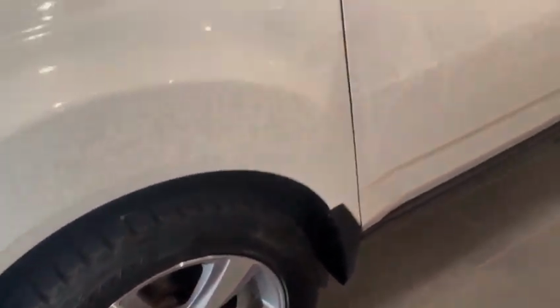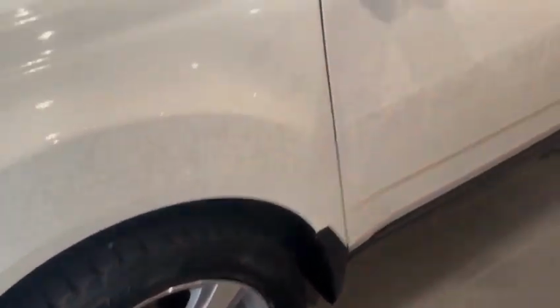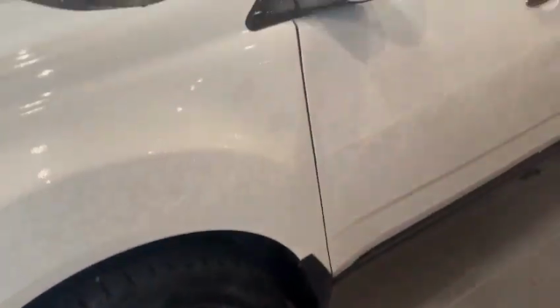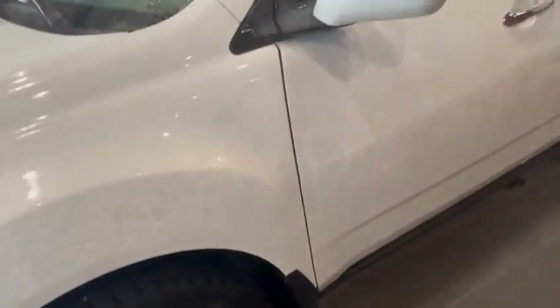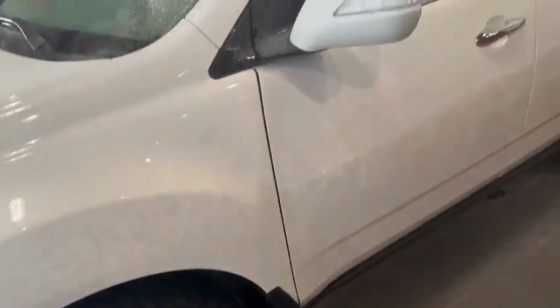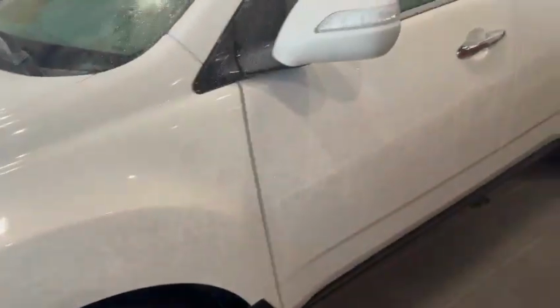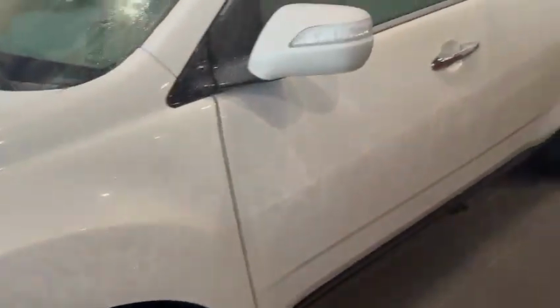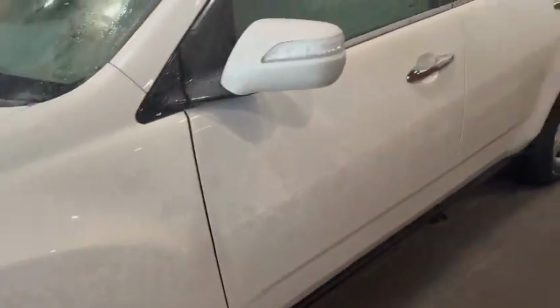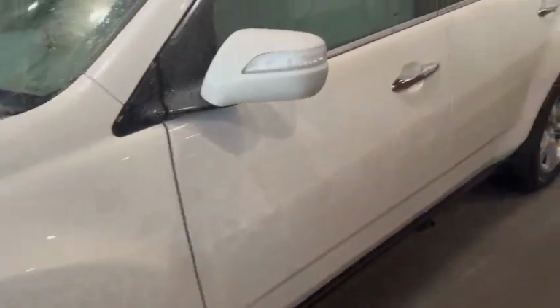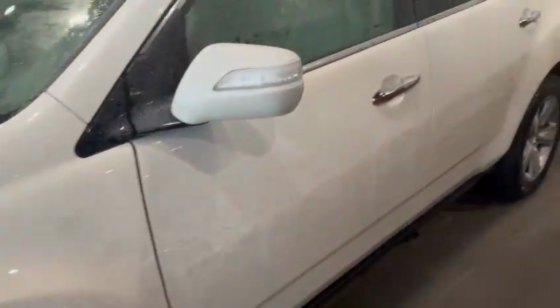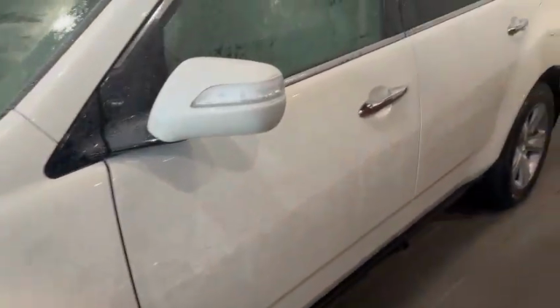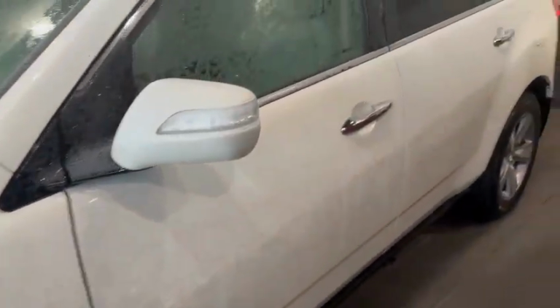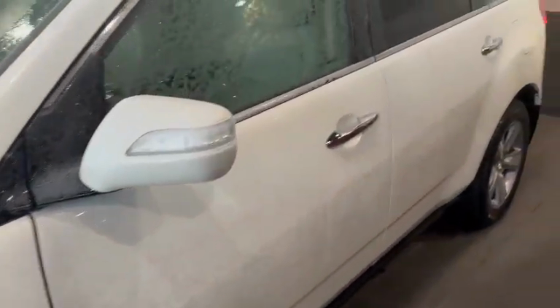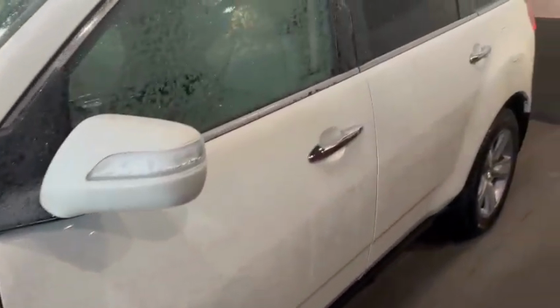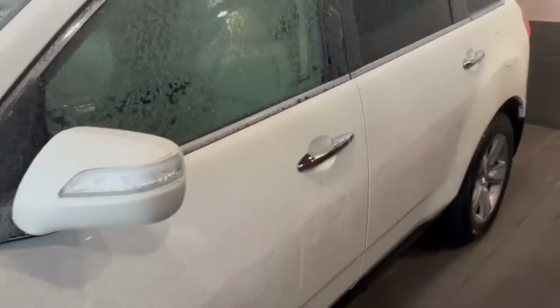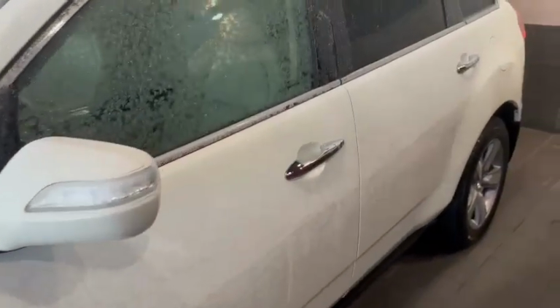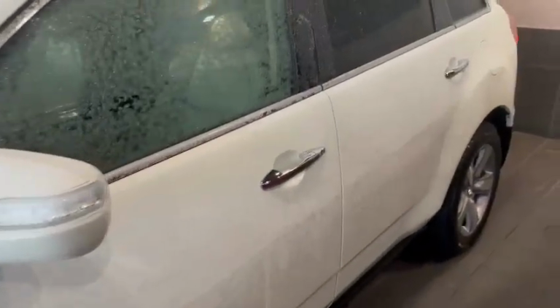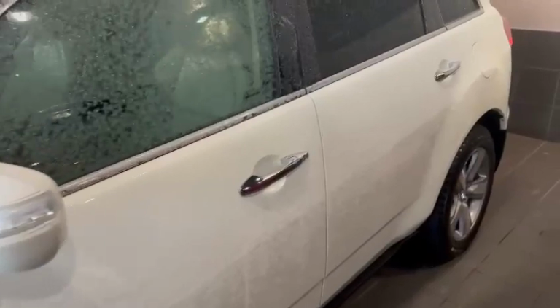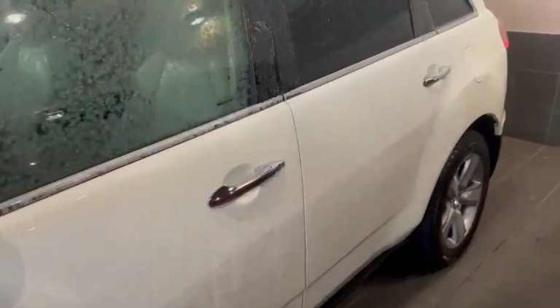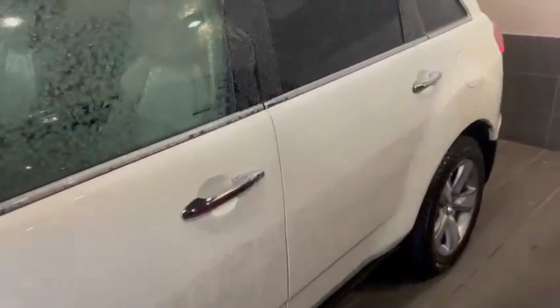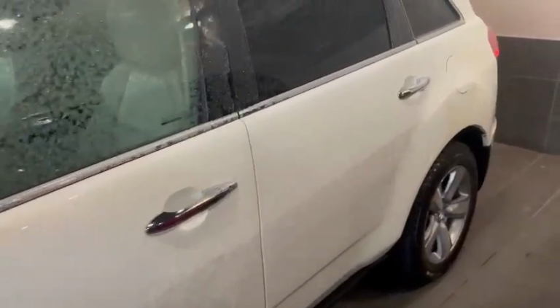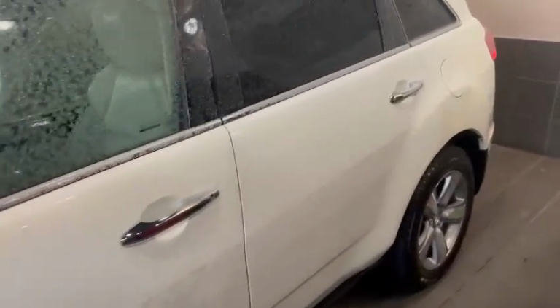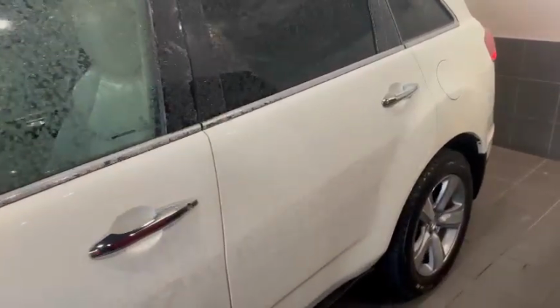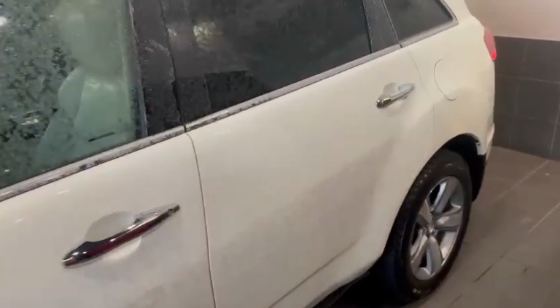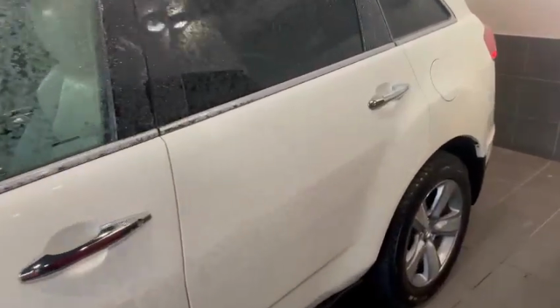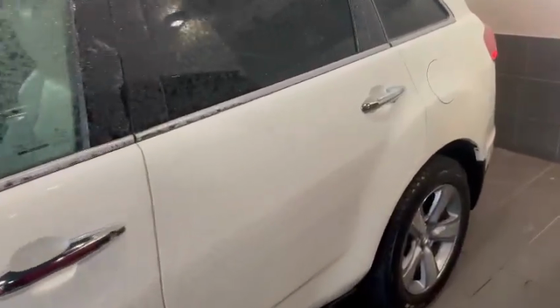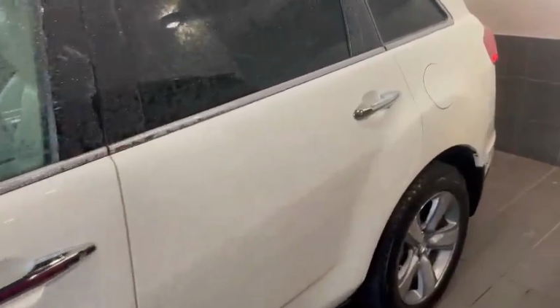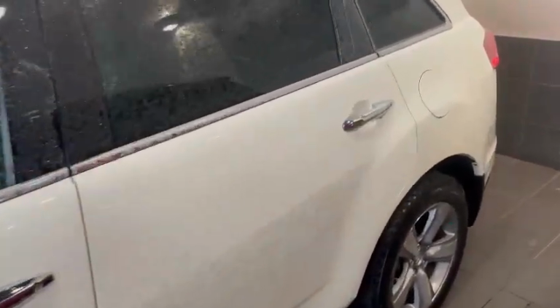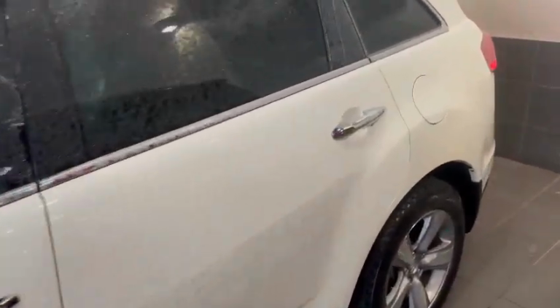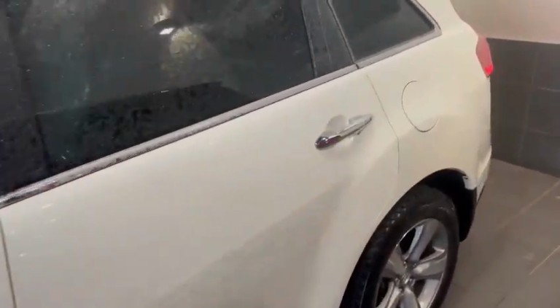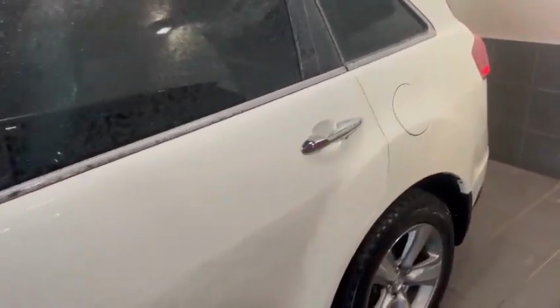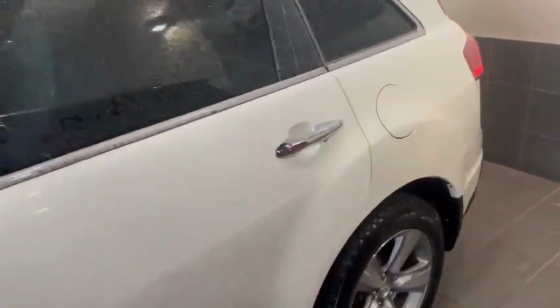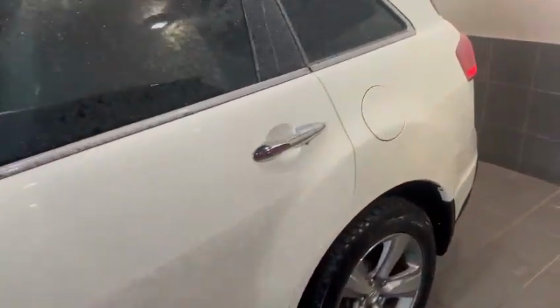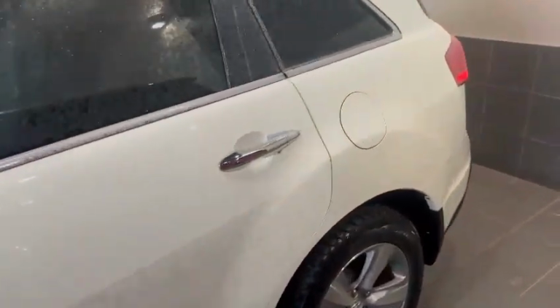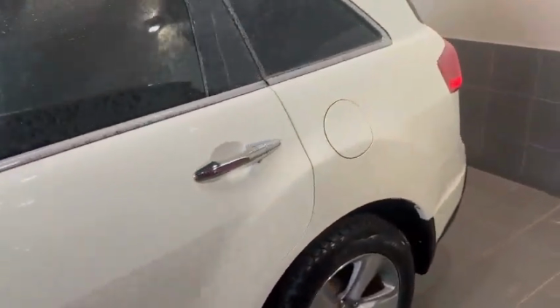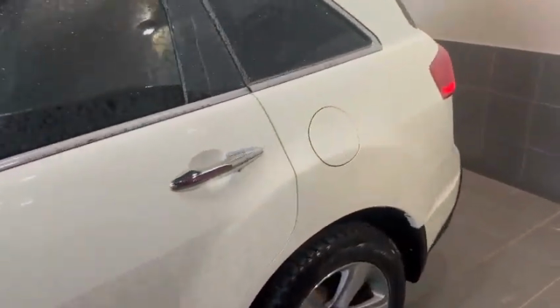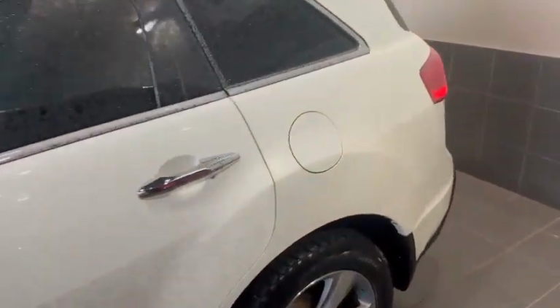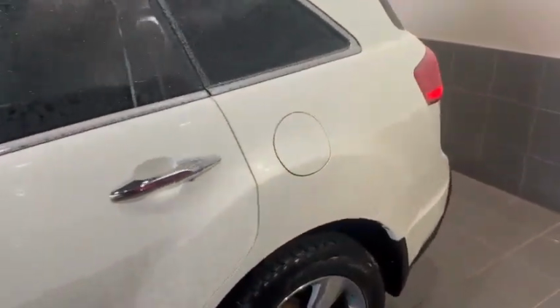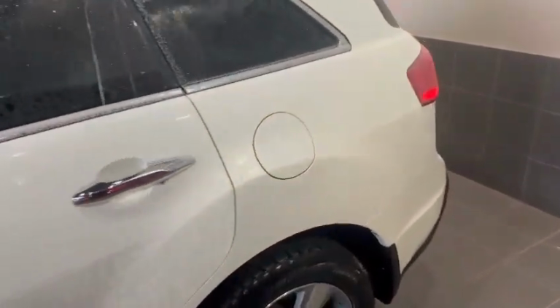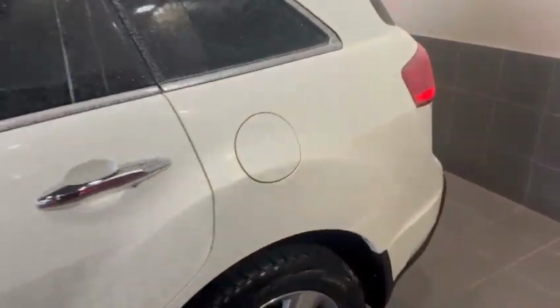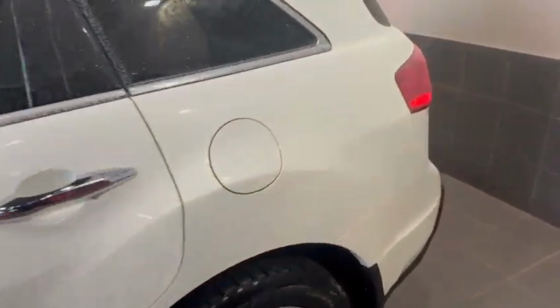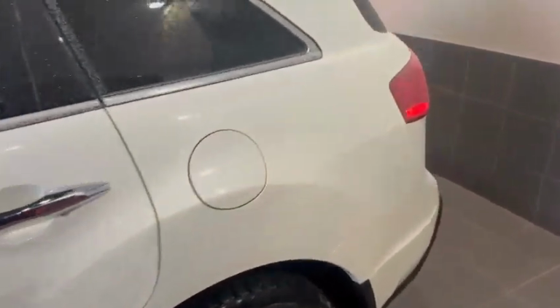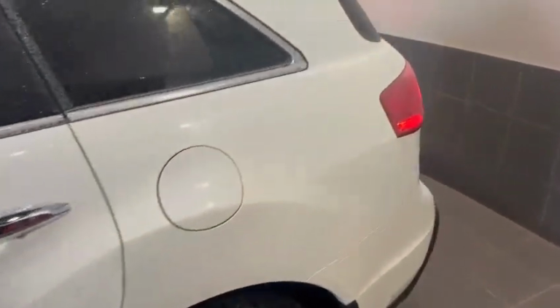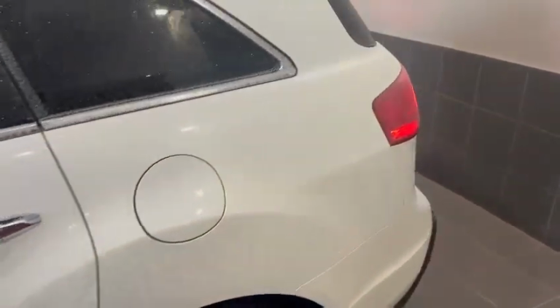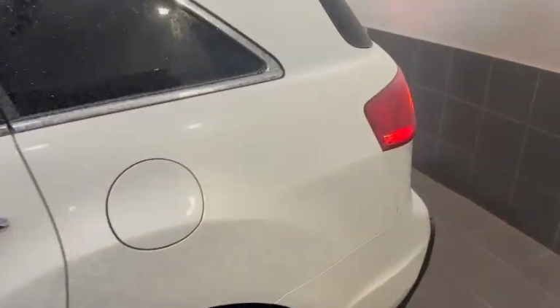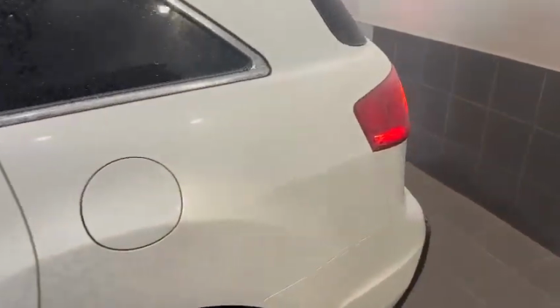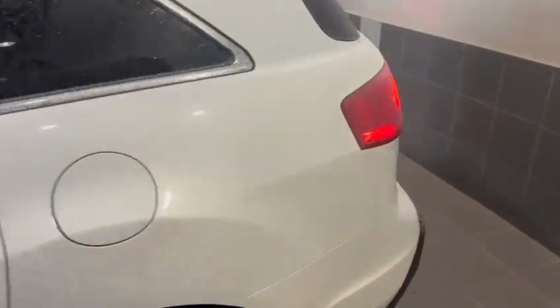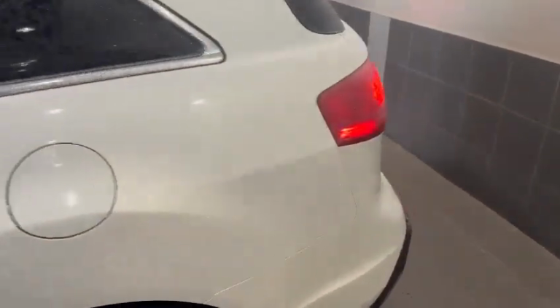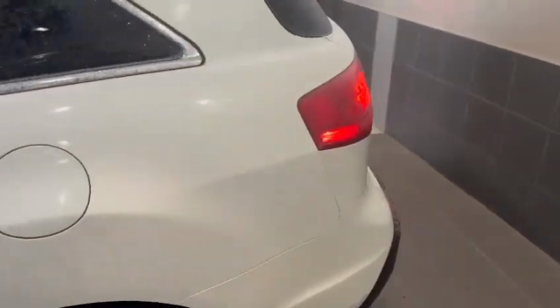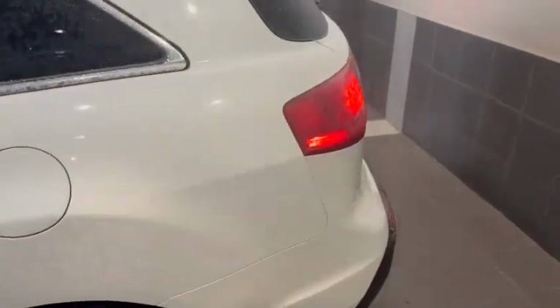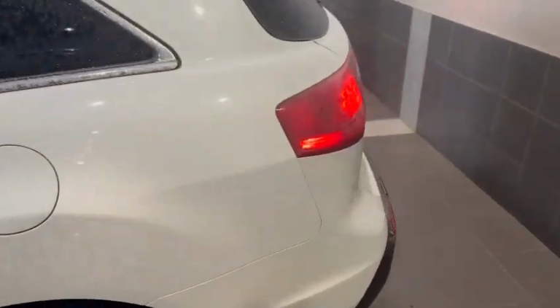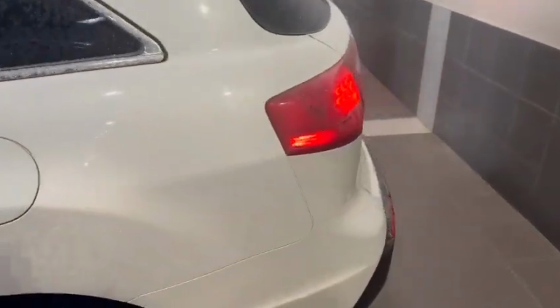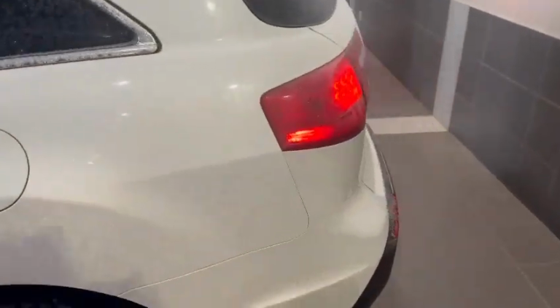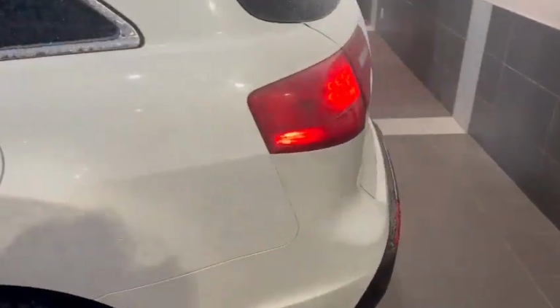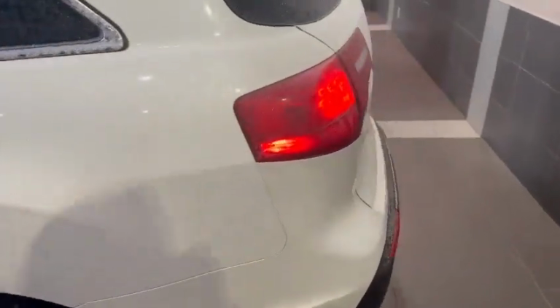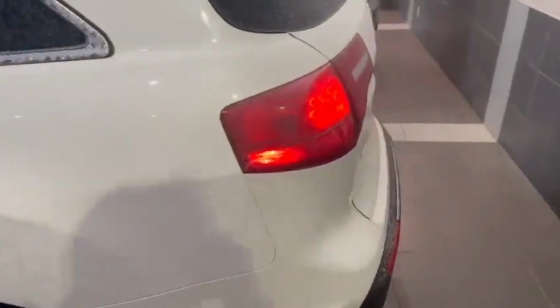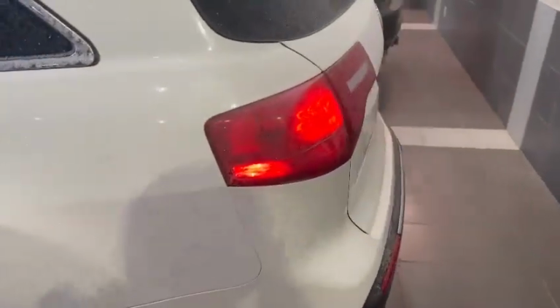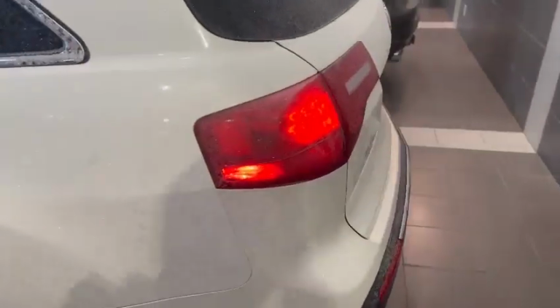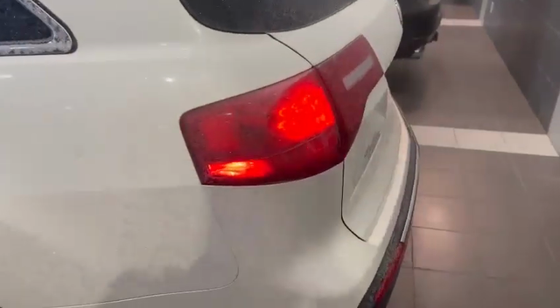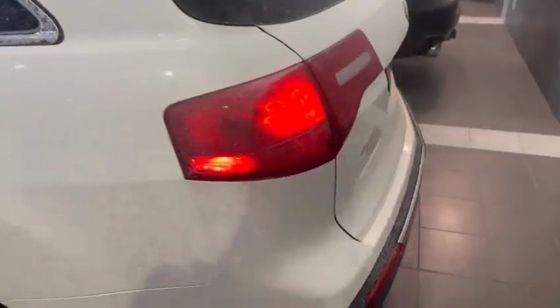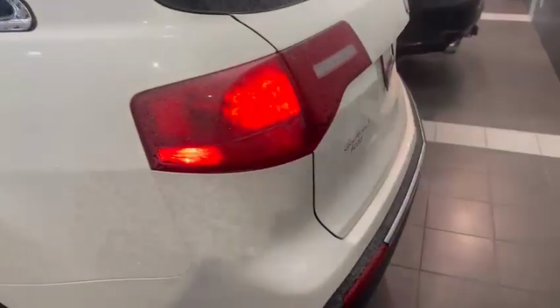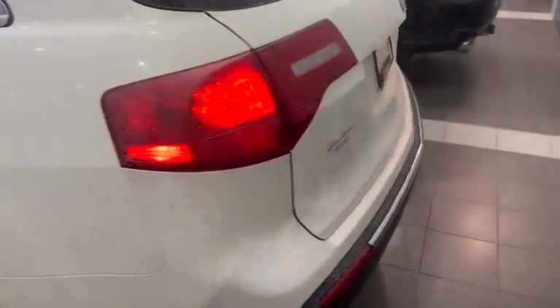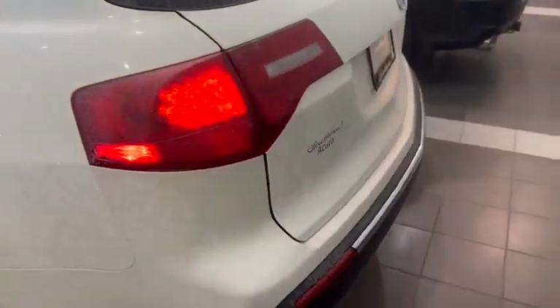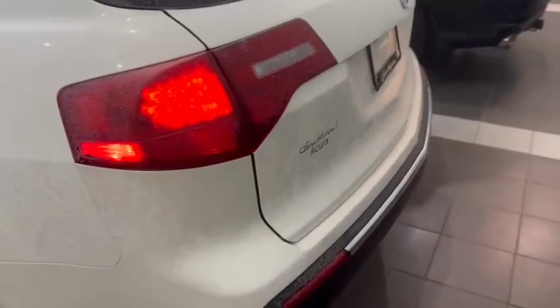Before I hop into the interior, I just want to show you the outside of the body to show that the body is in great condition — no big dents, dings, or scratches — nothing like that to be concerned about.